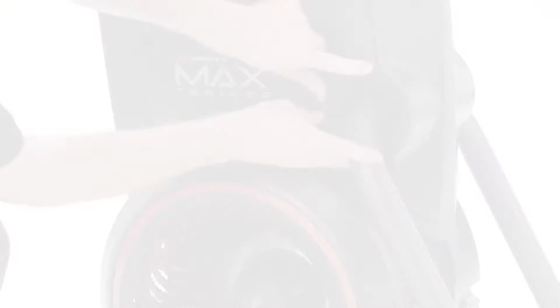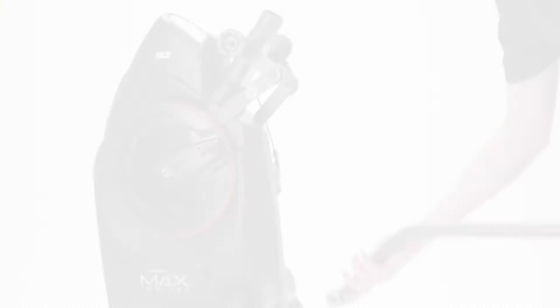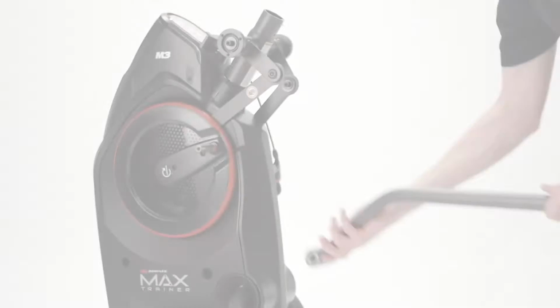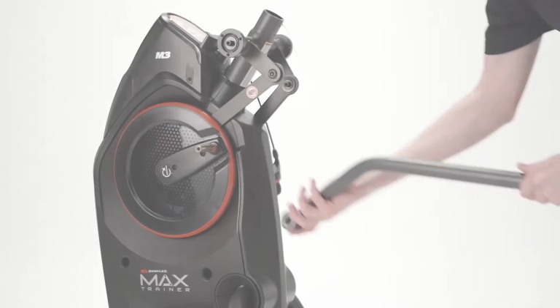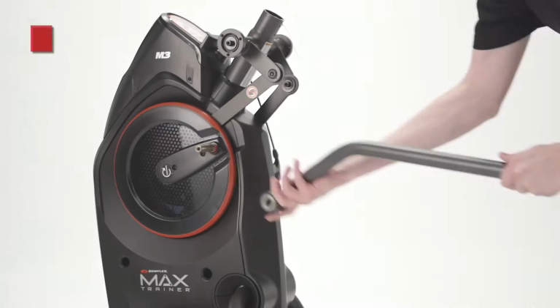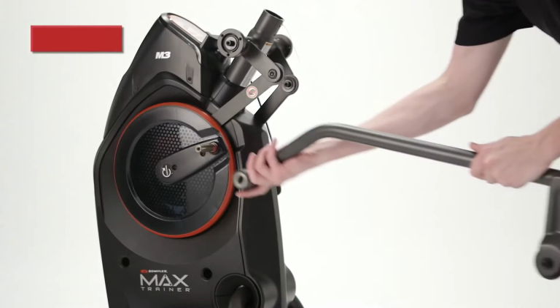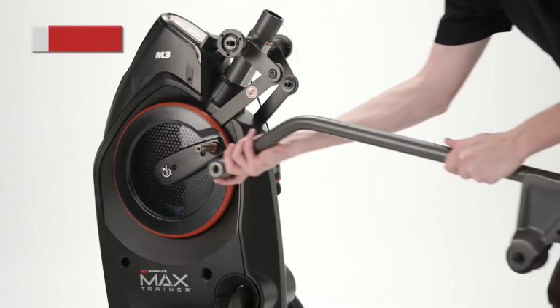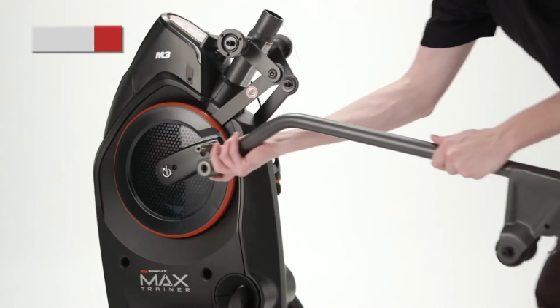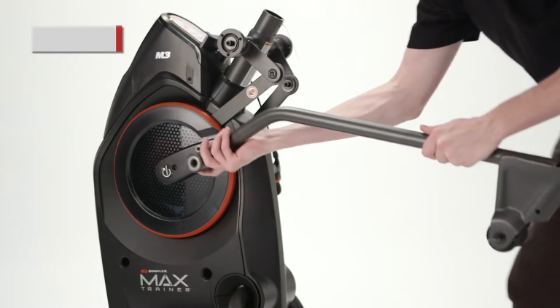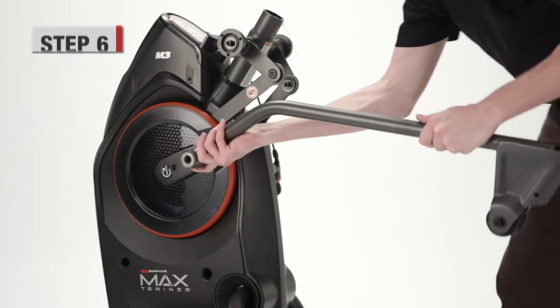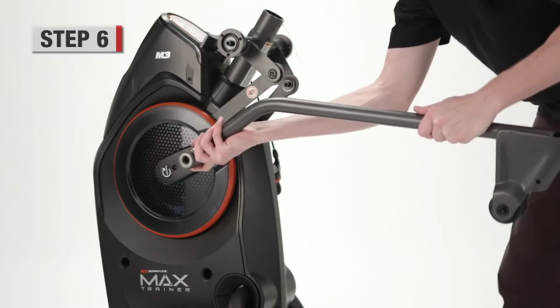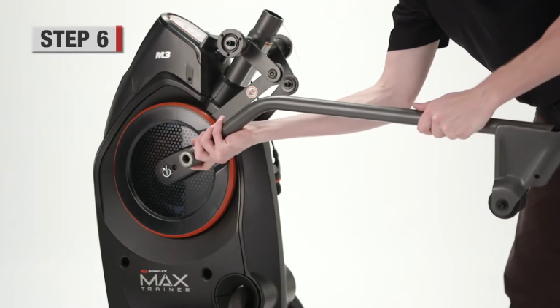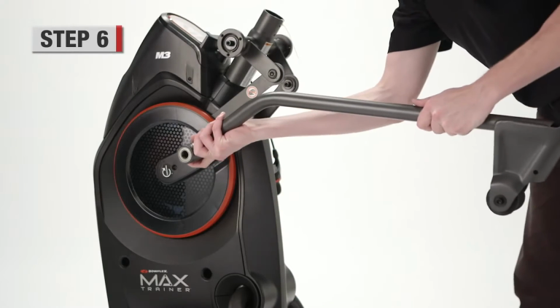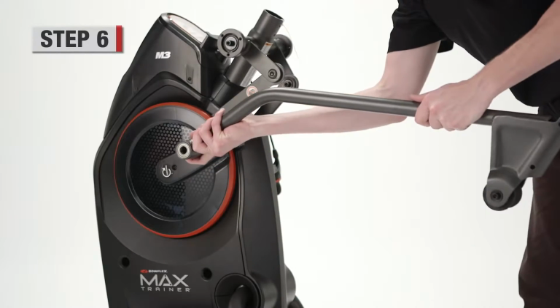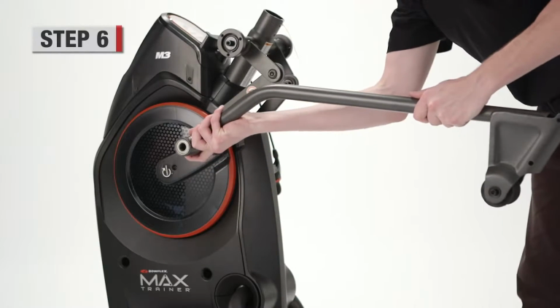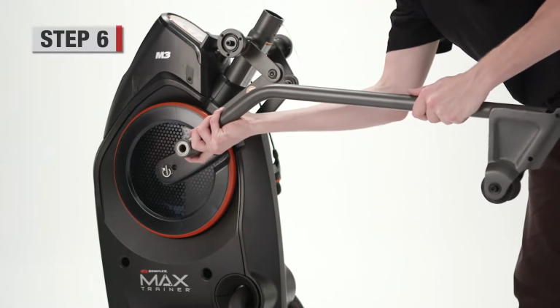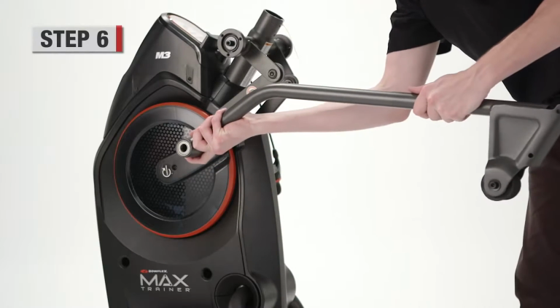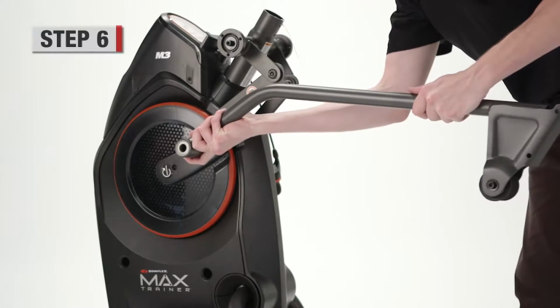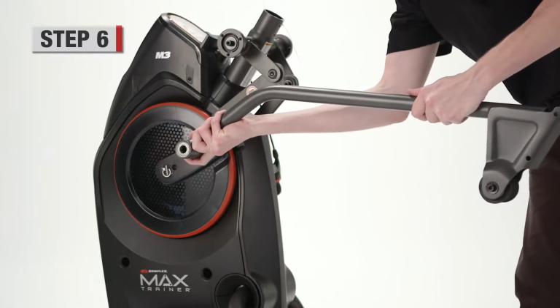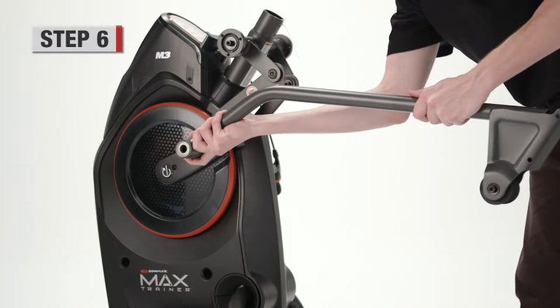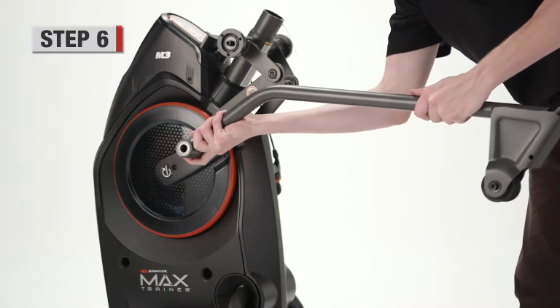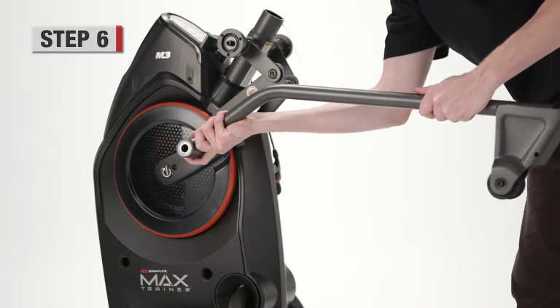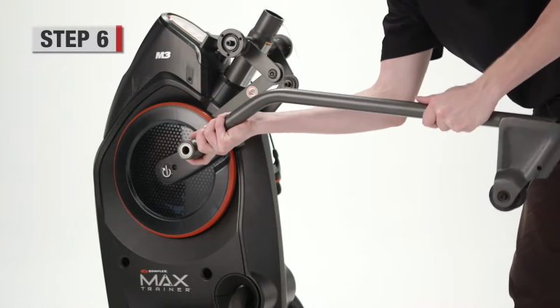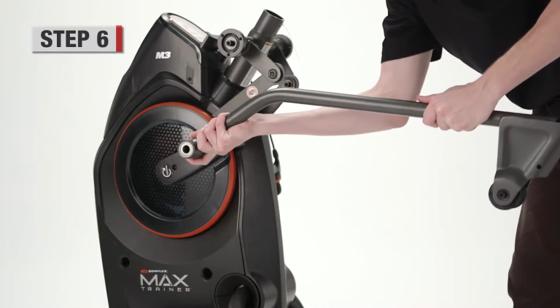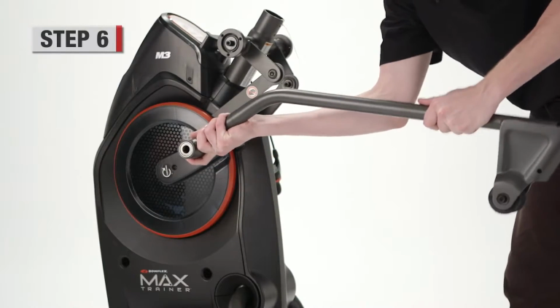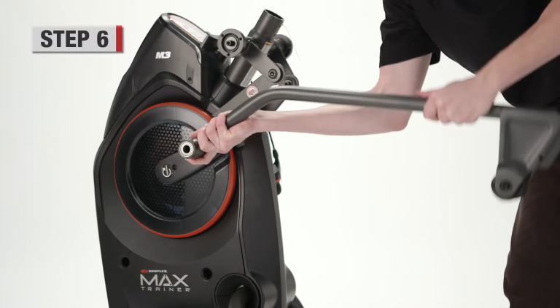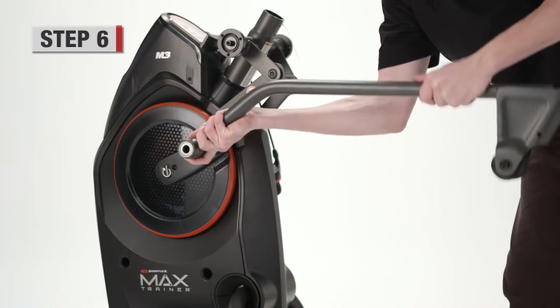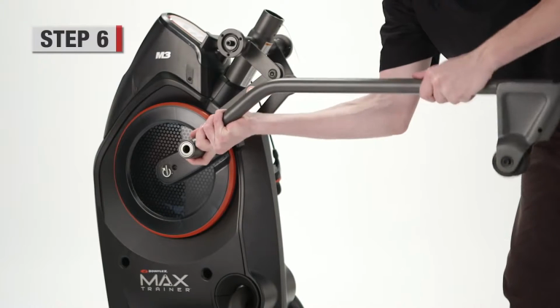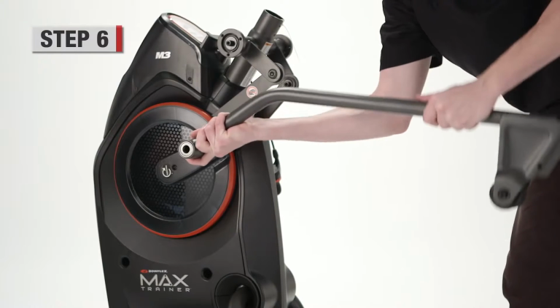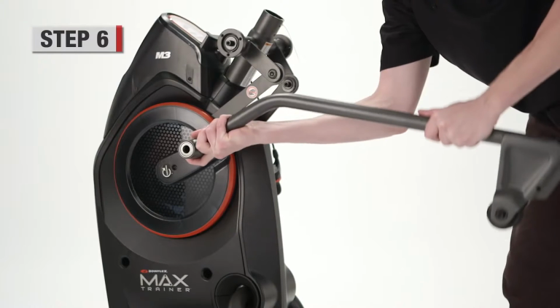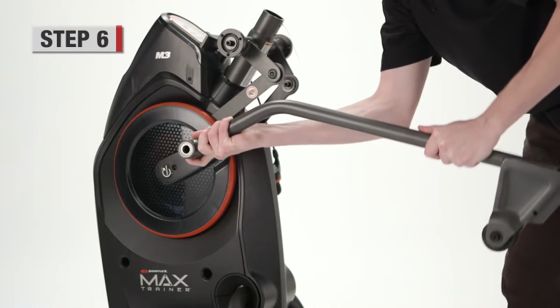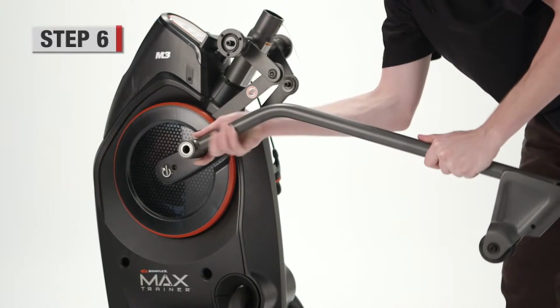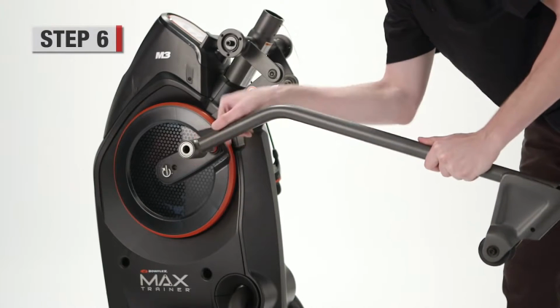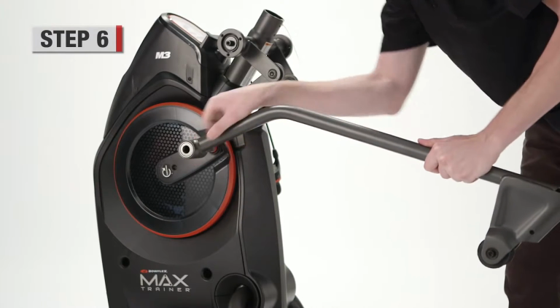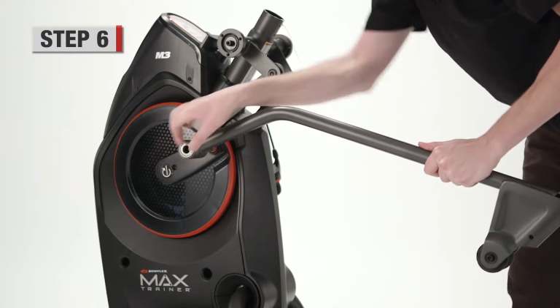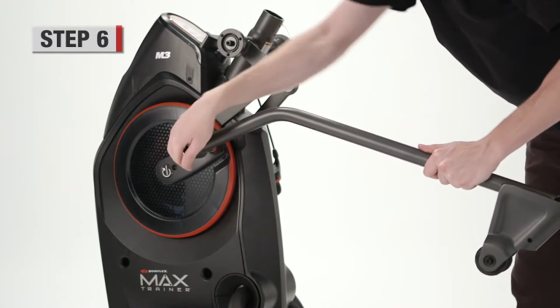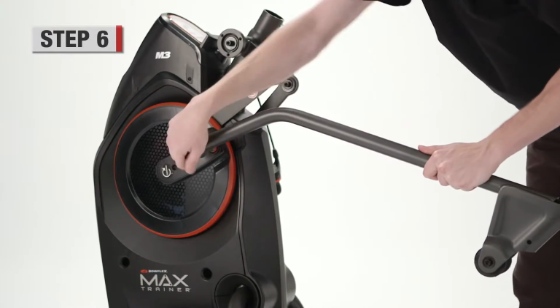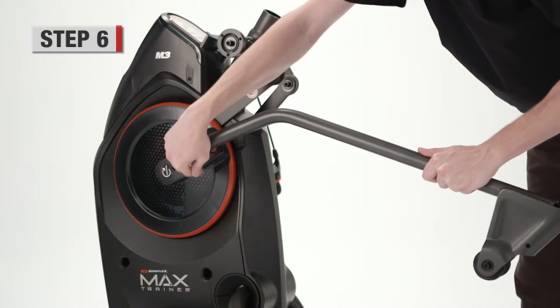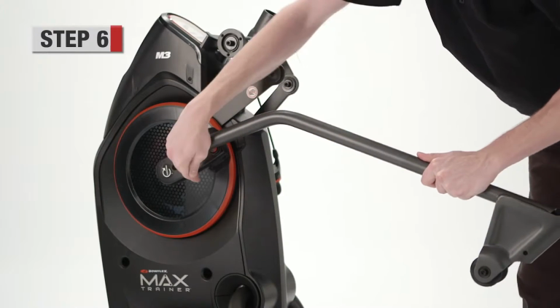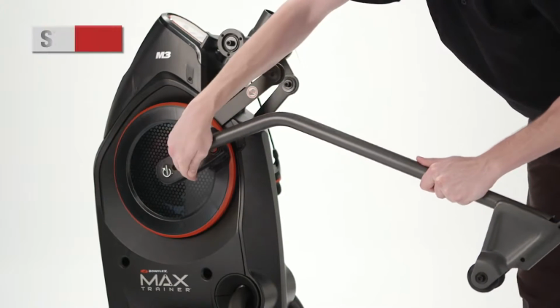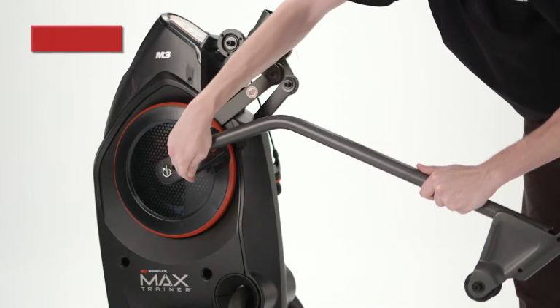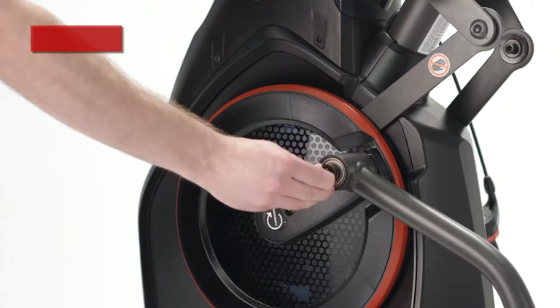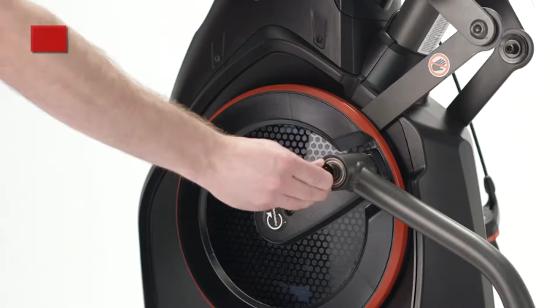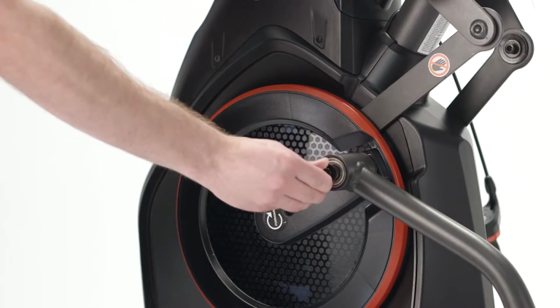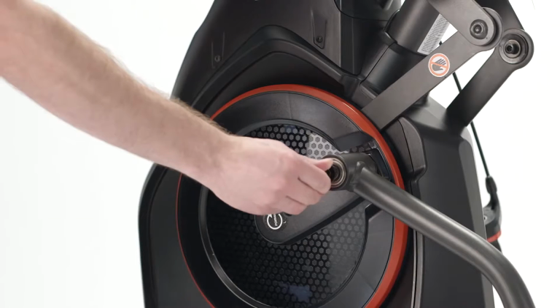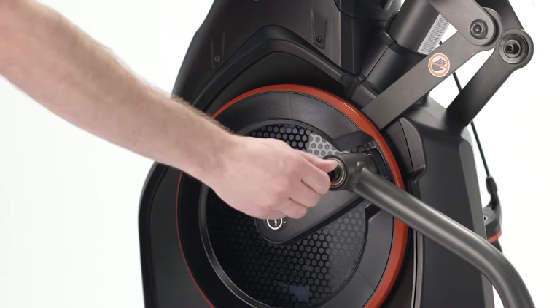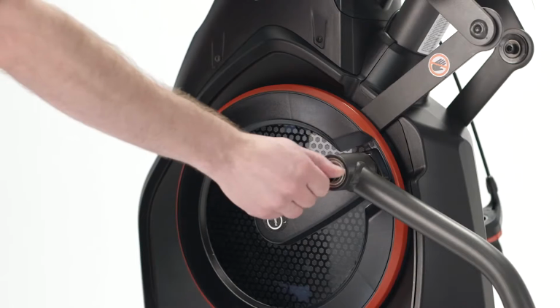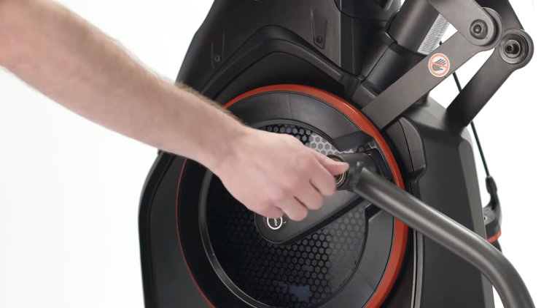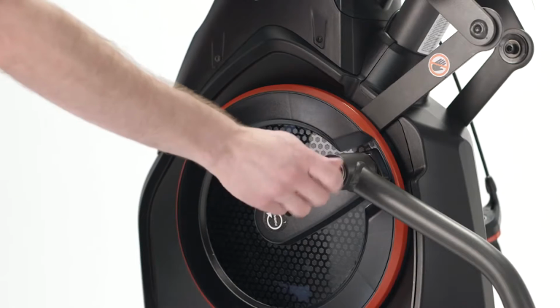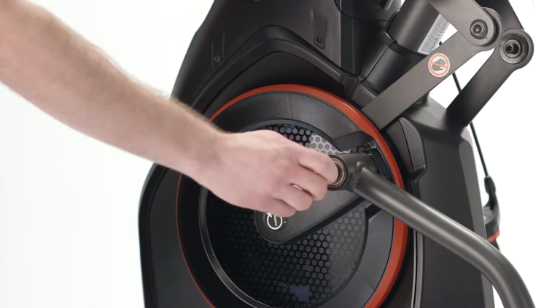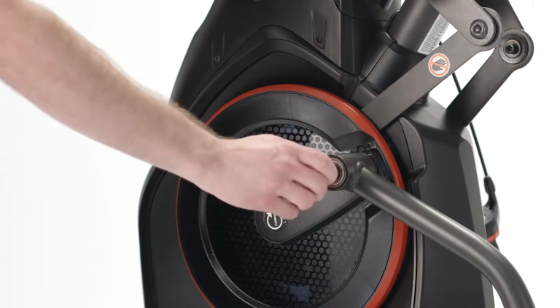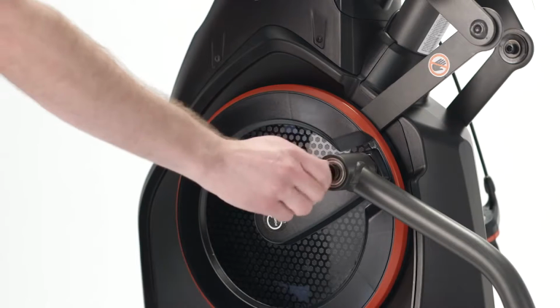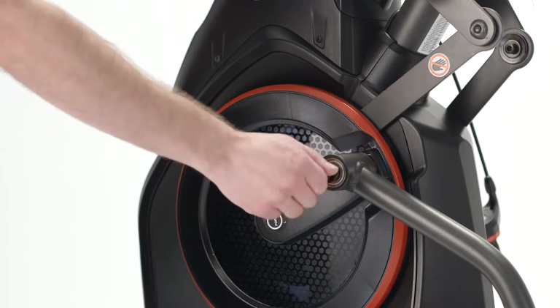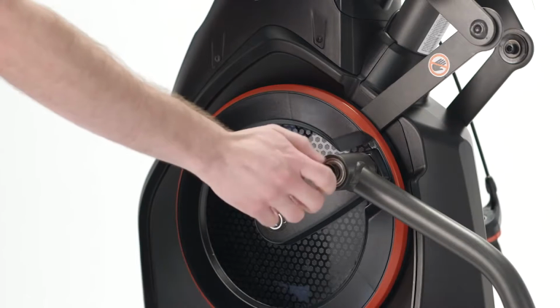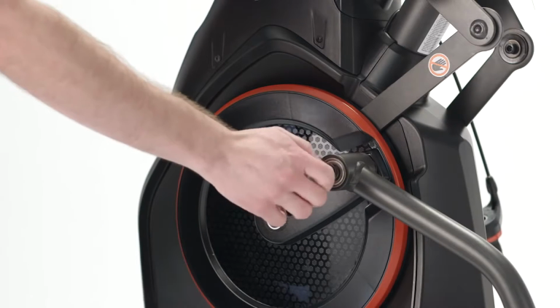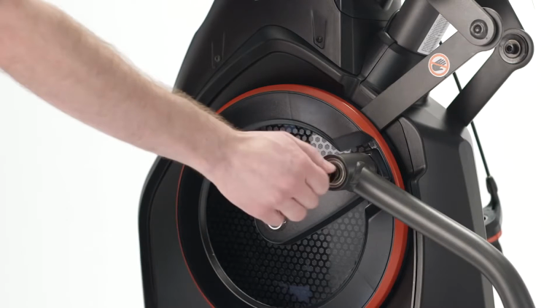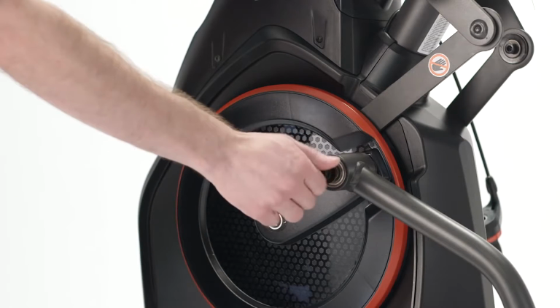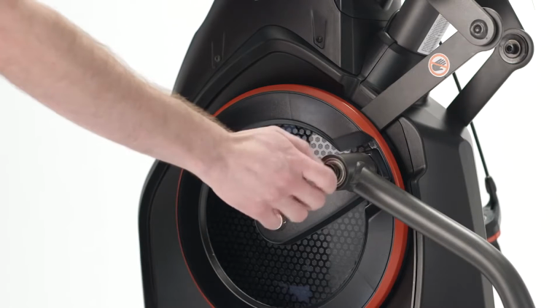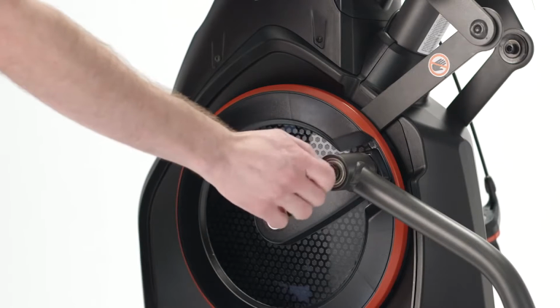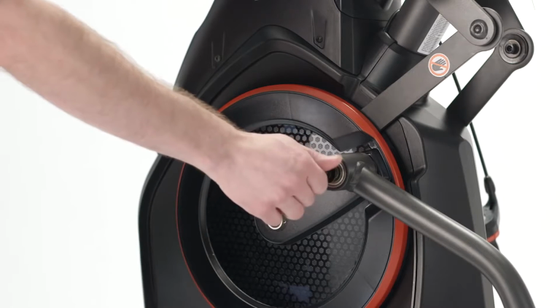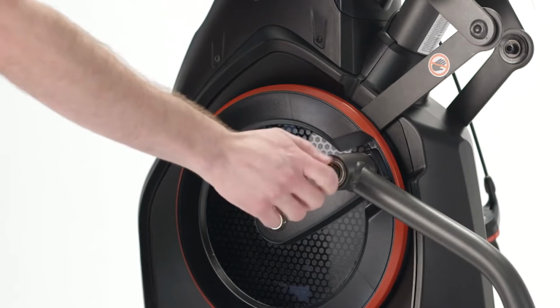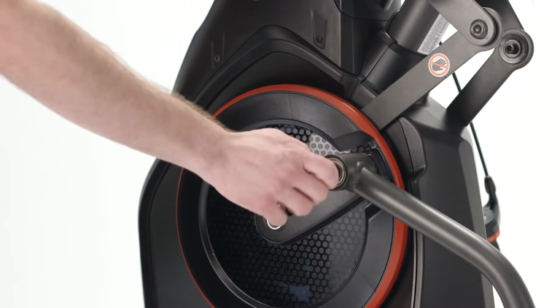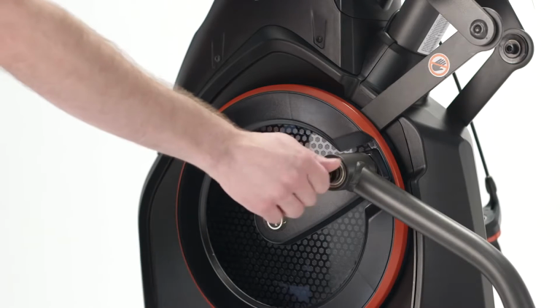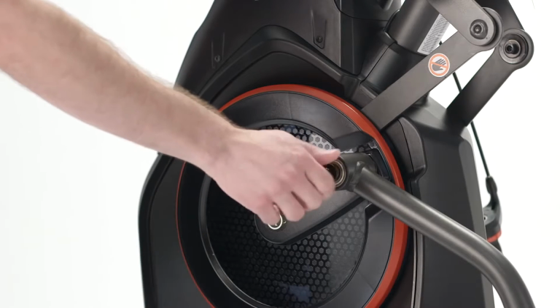Step 6. Attach the leg assembly with a socket head screw, washer, and cap. Repeat on the other side.